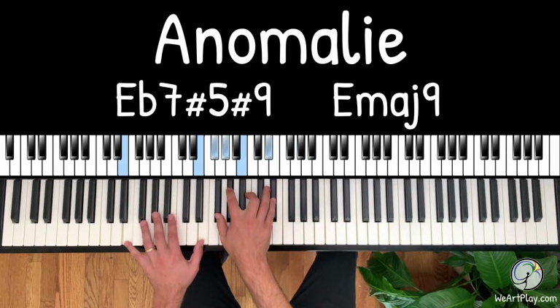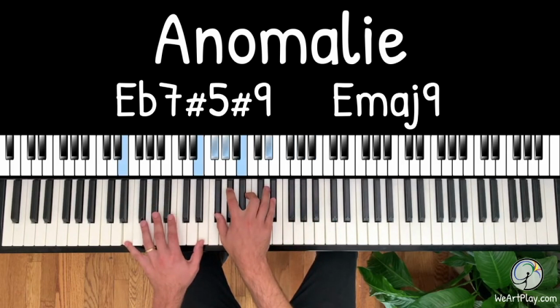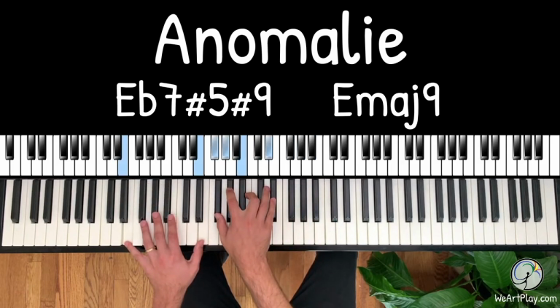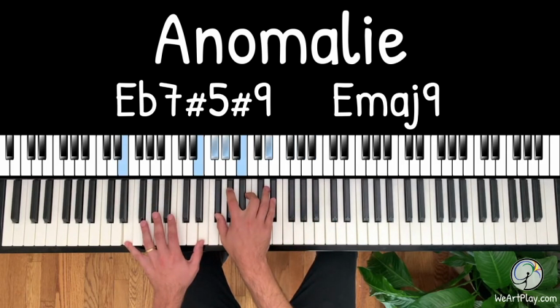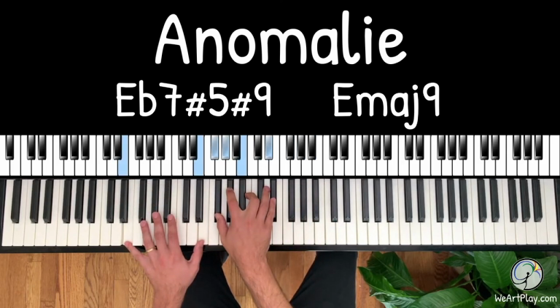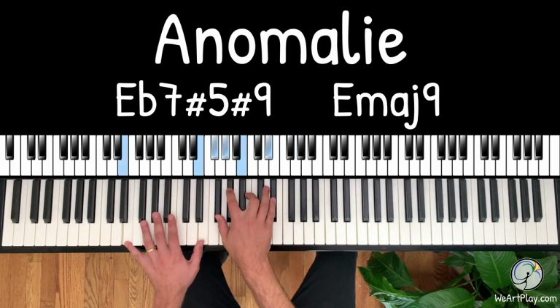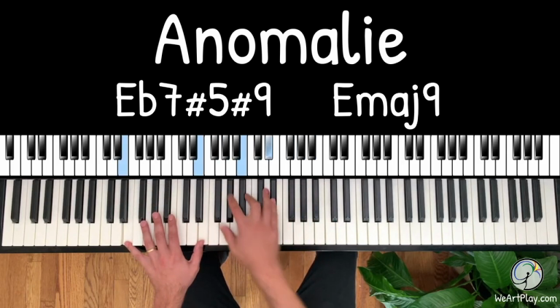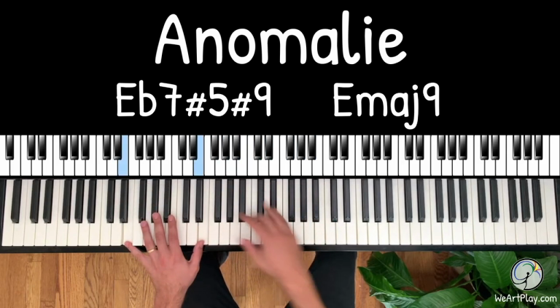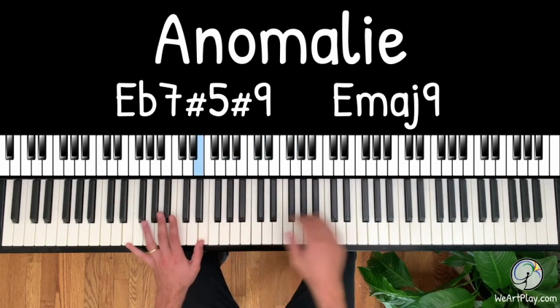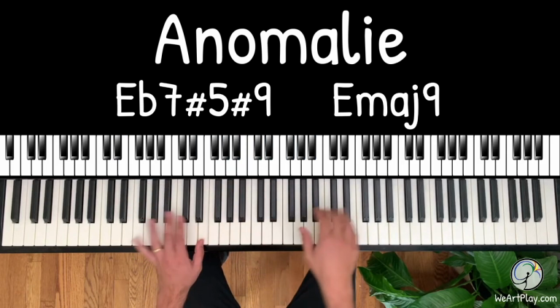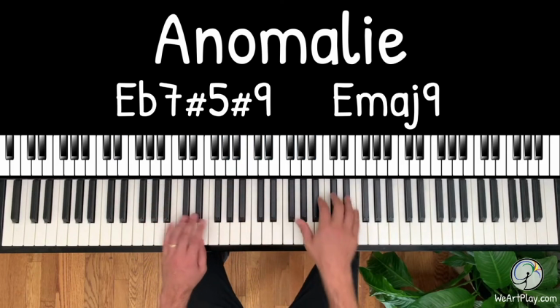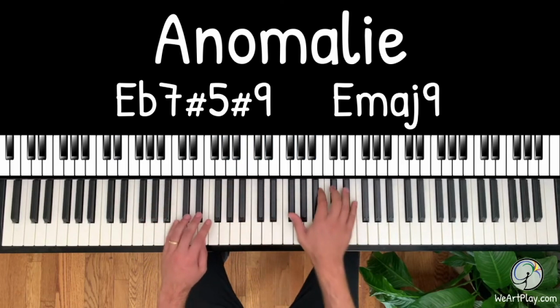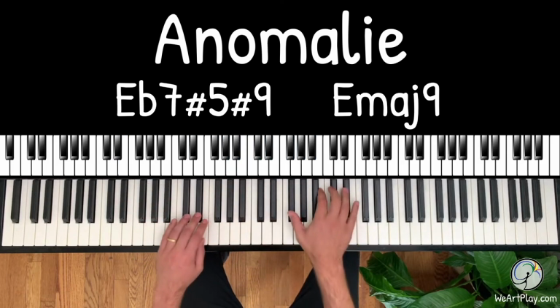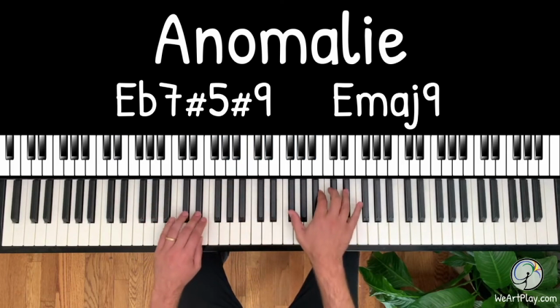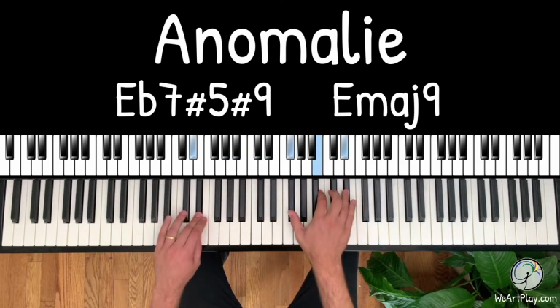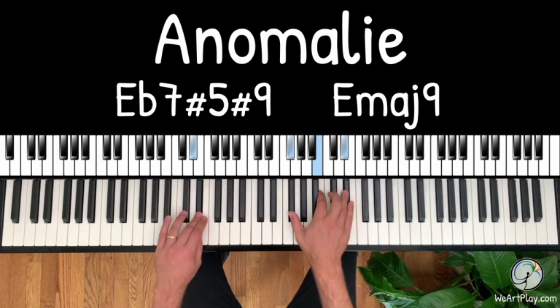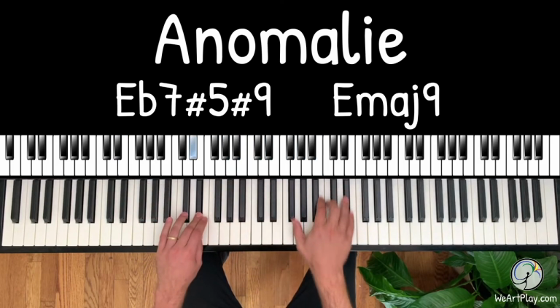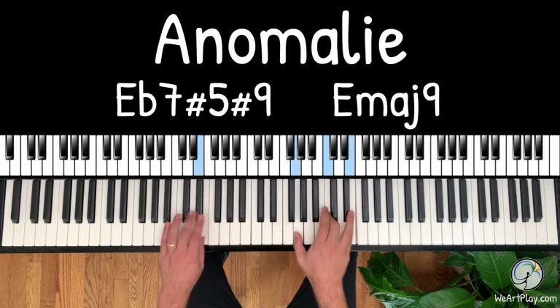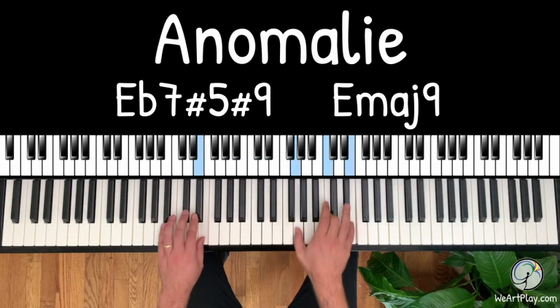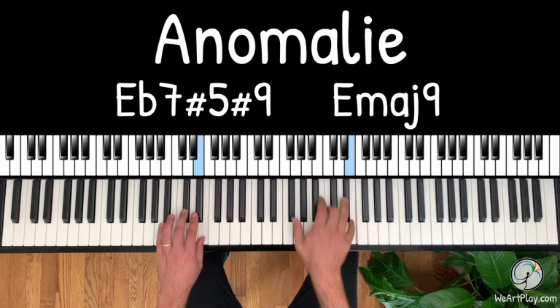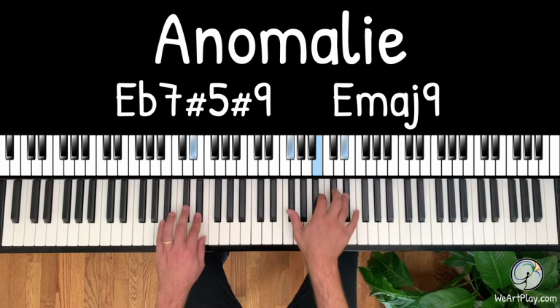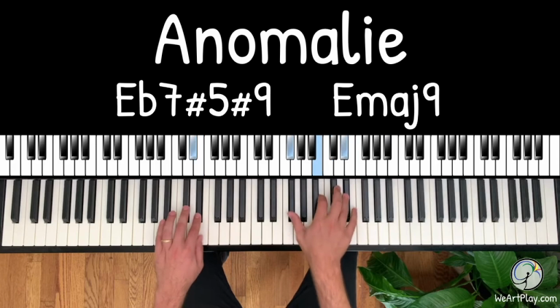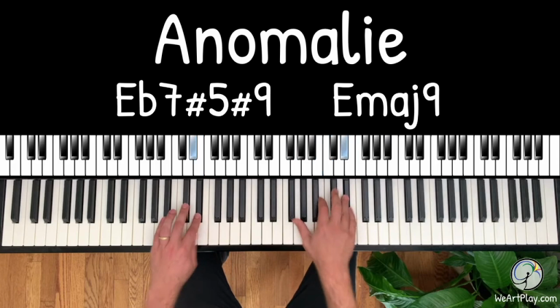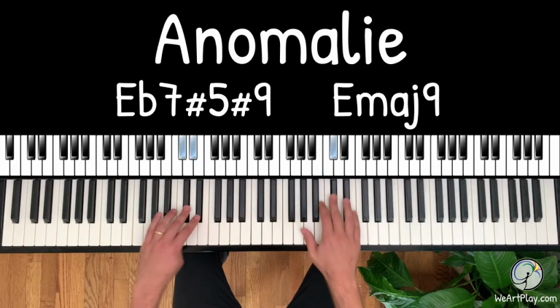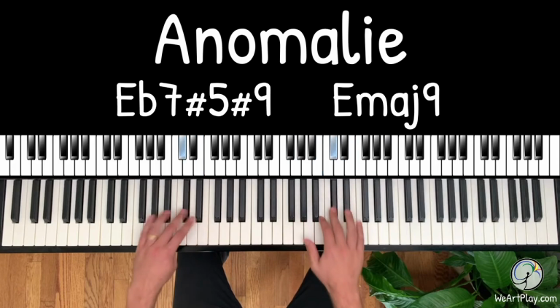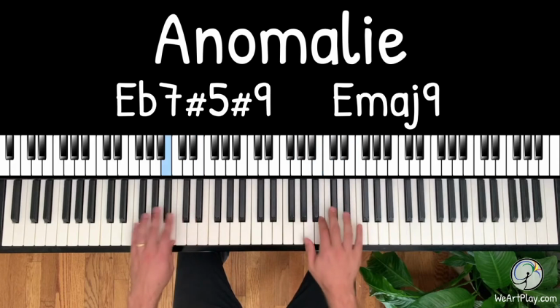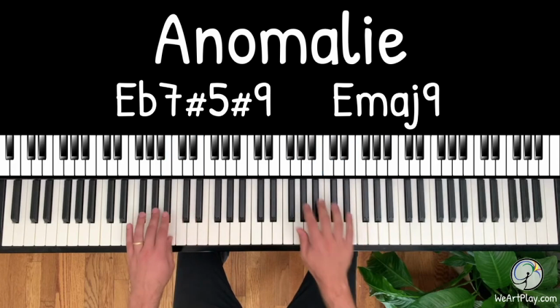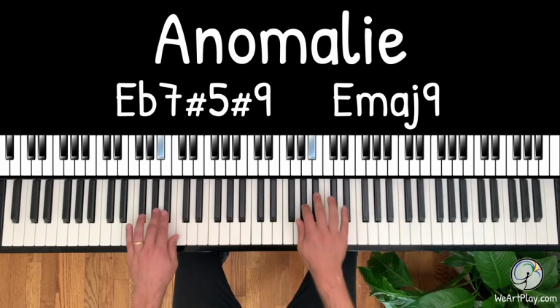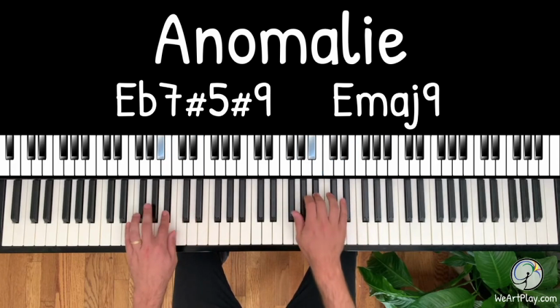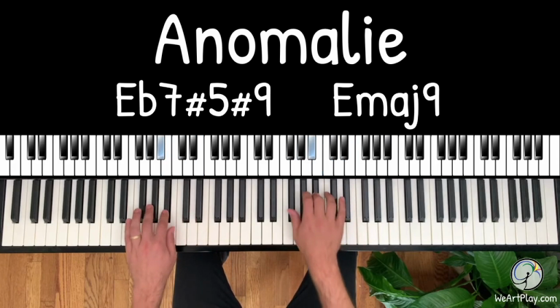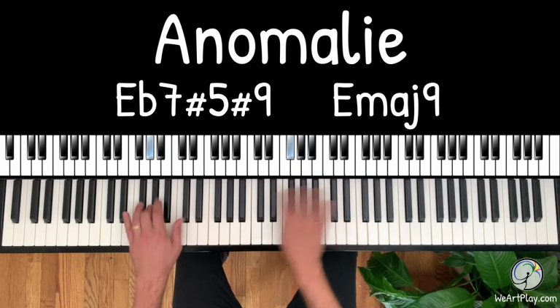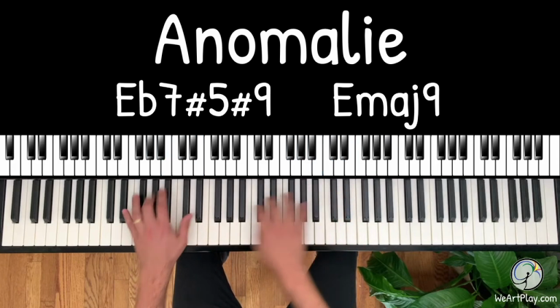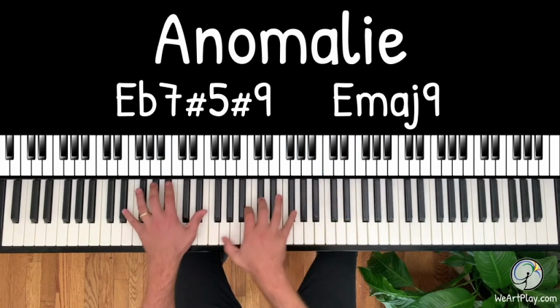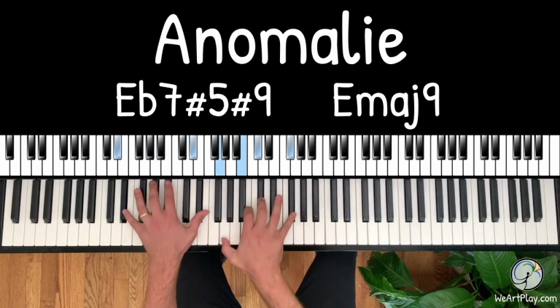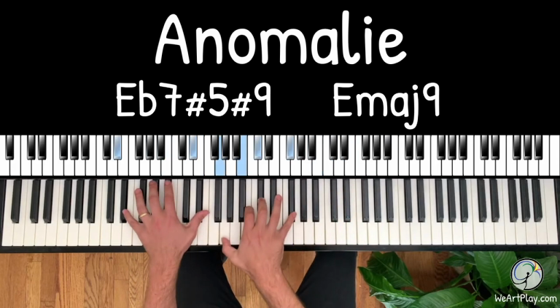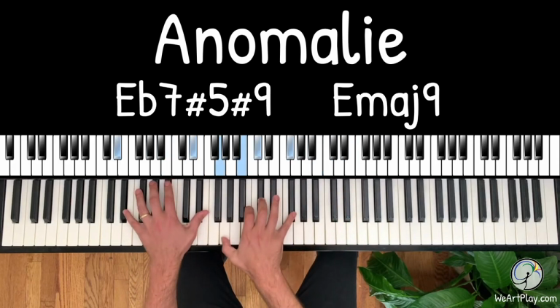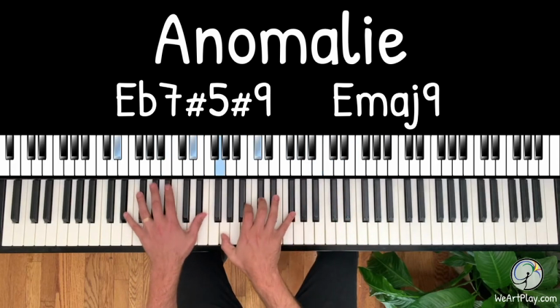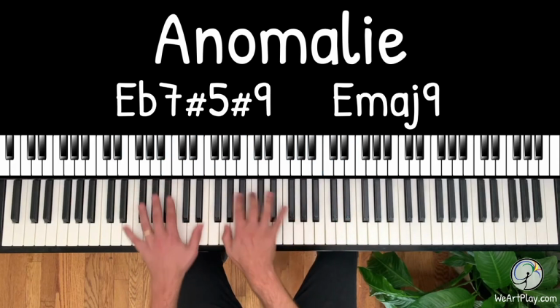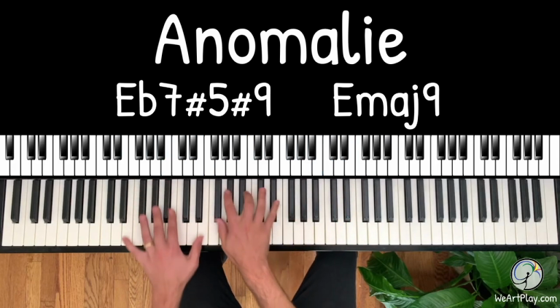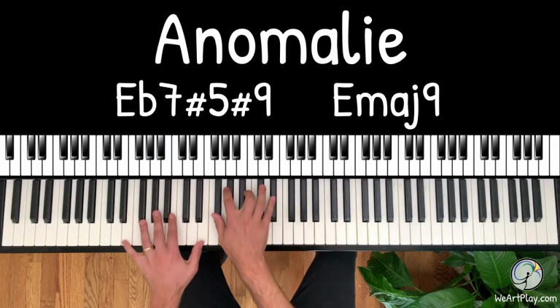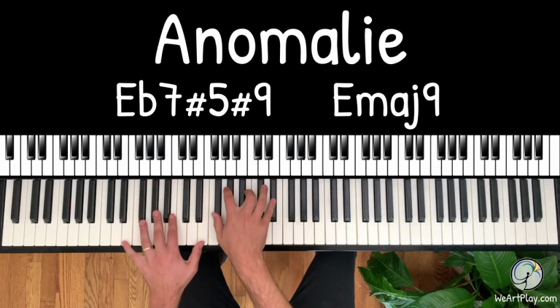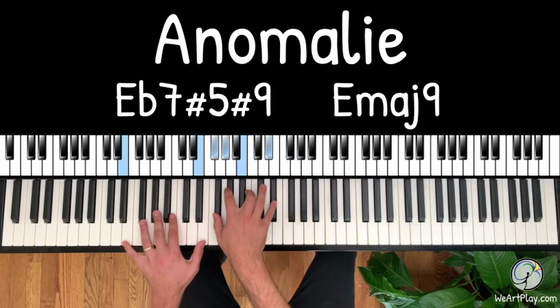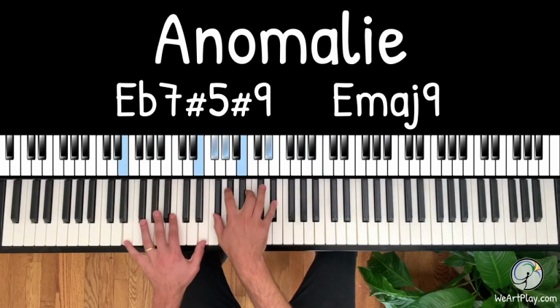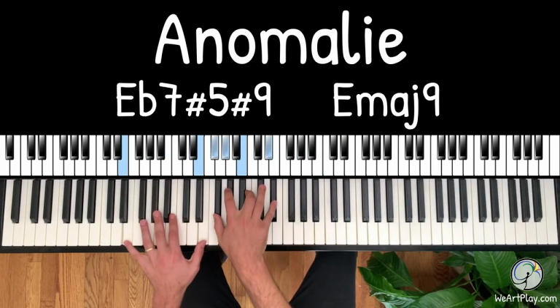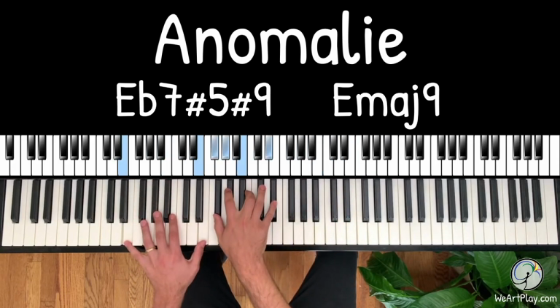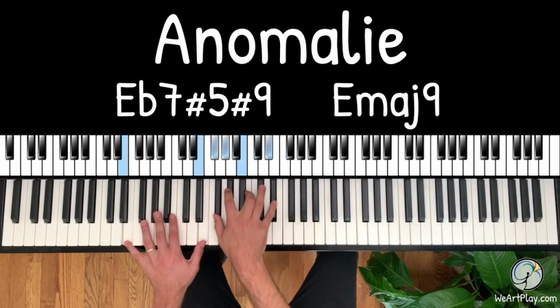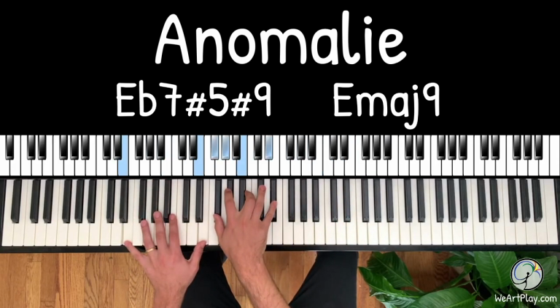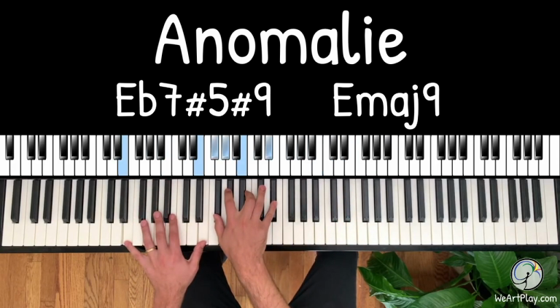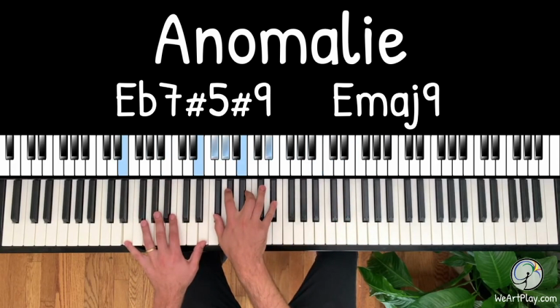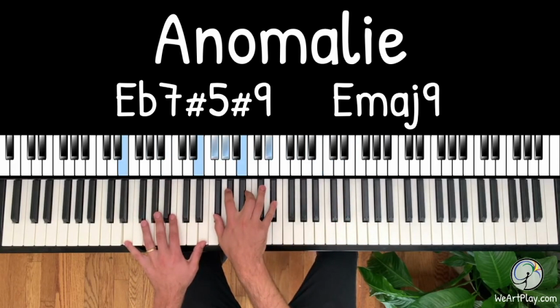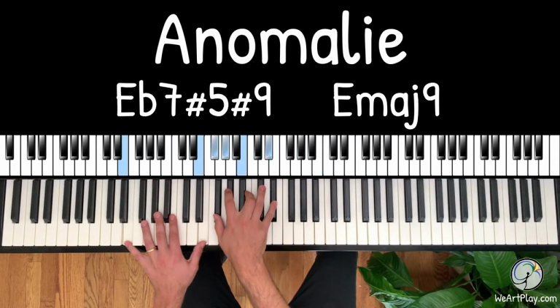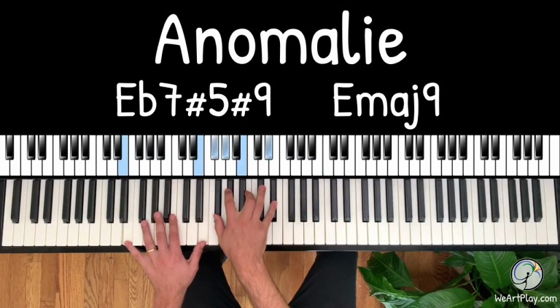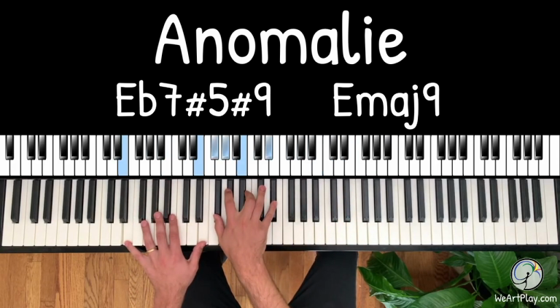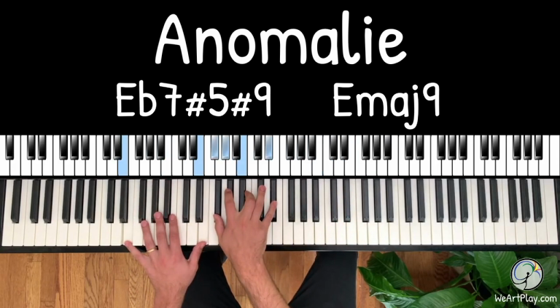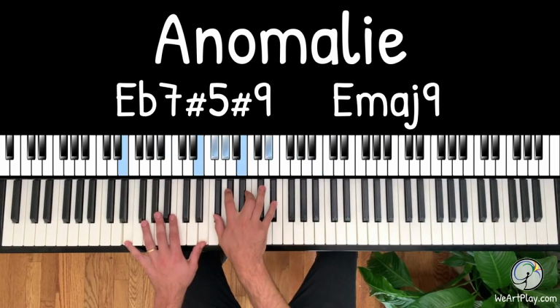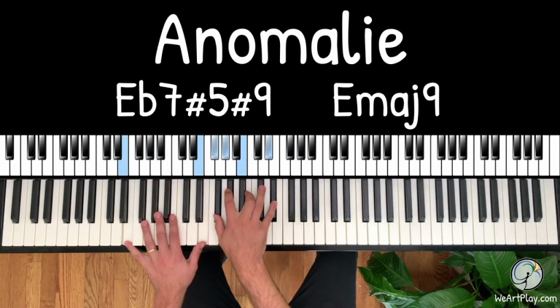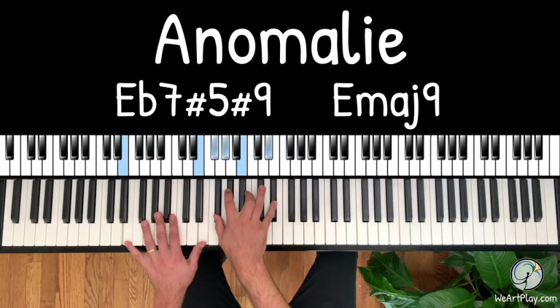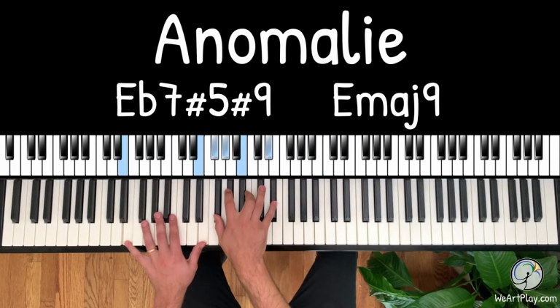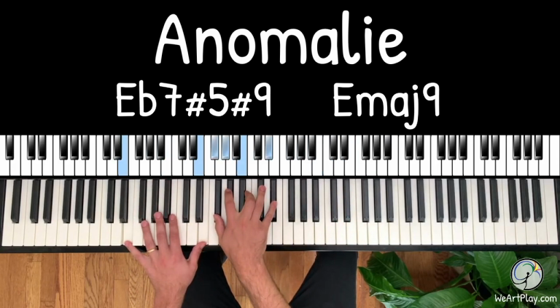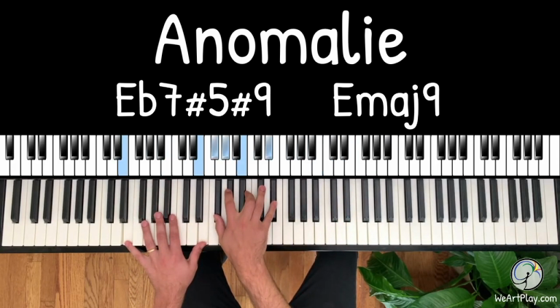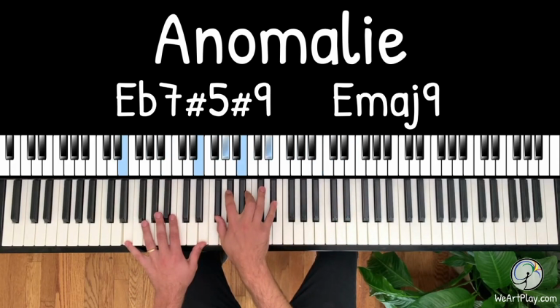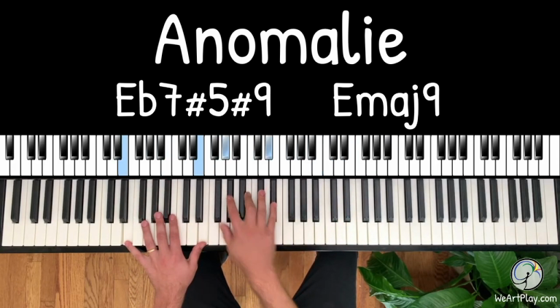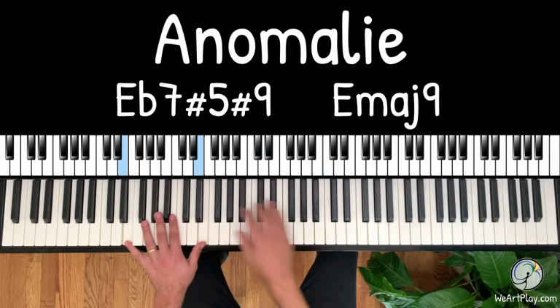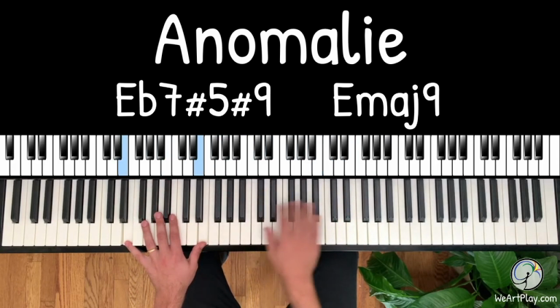Check this out right here. Love that little riff. Super beautiful.